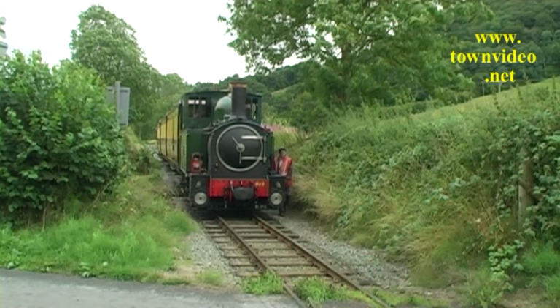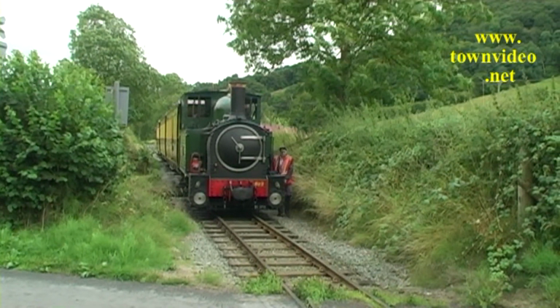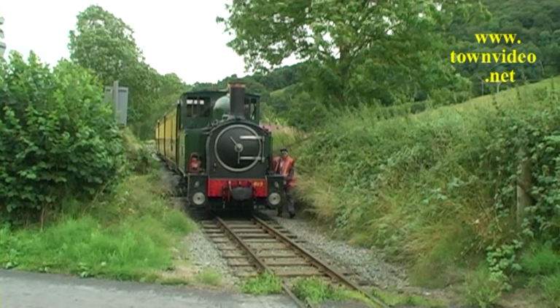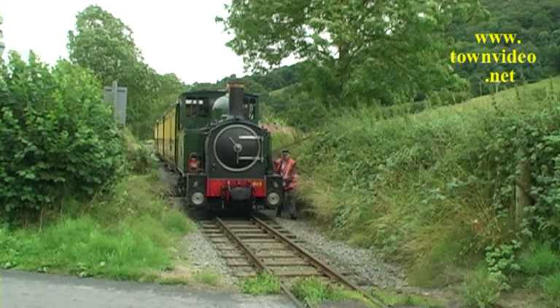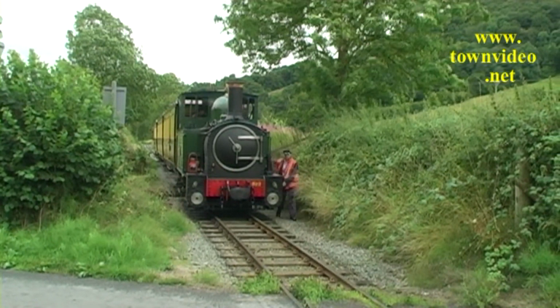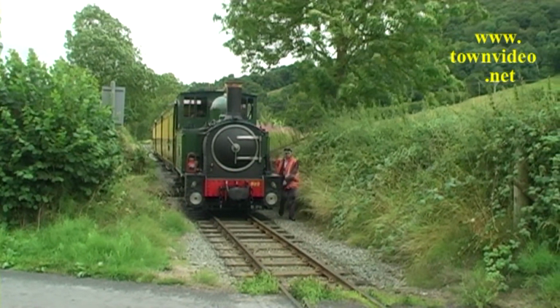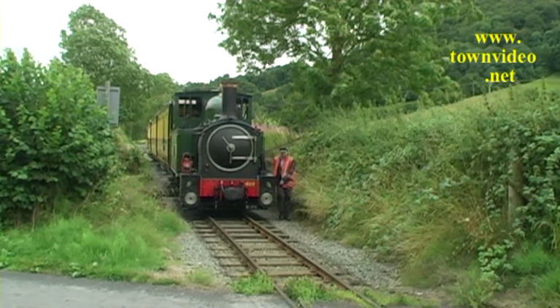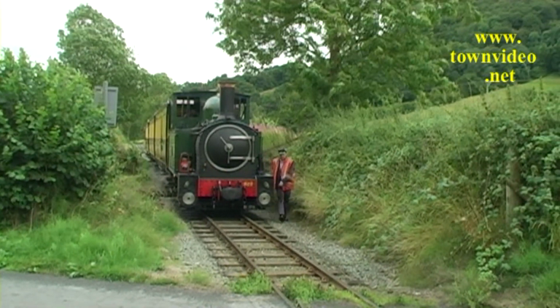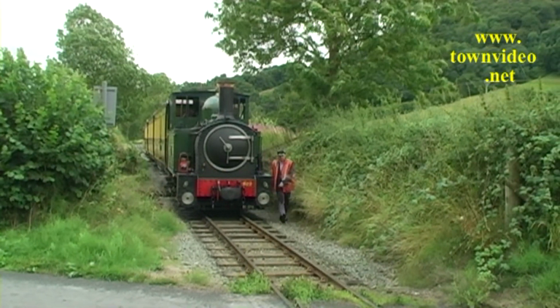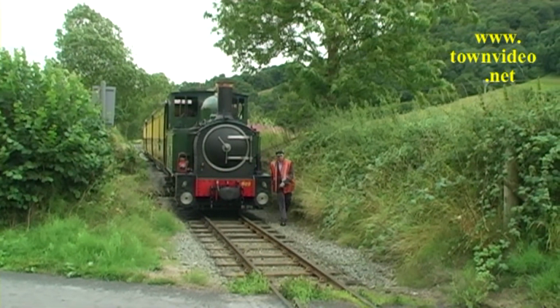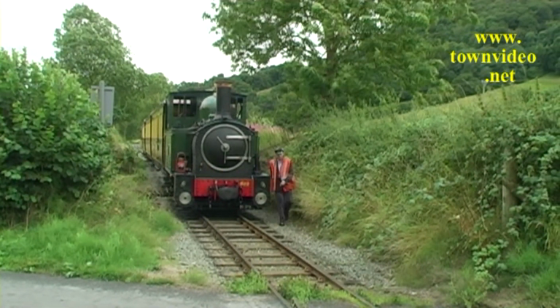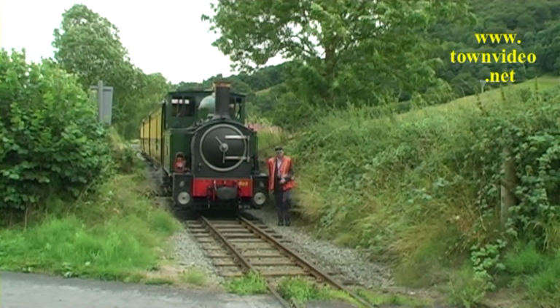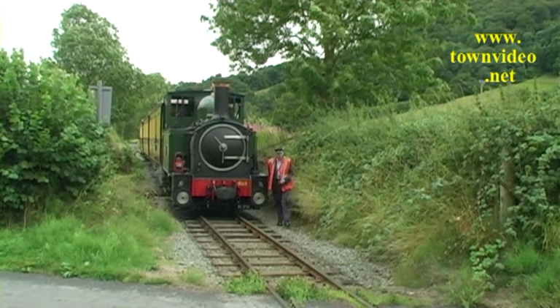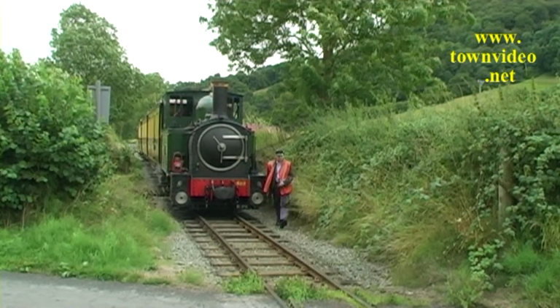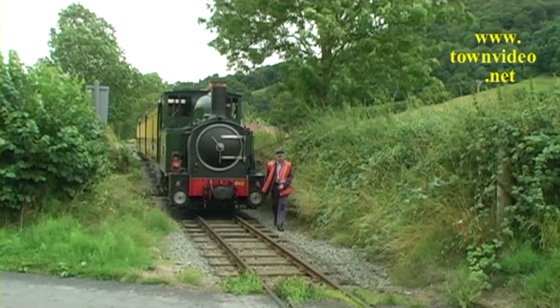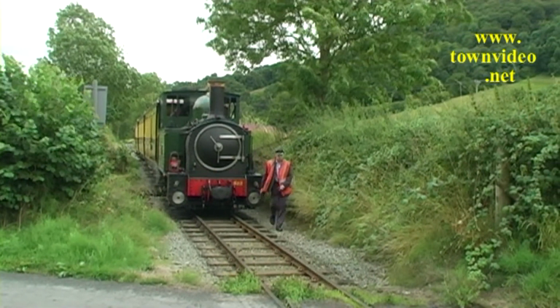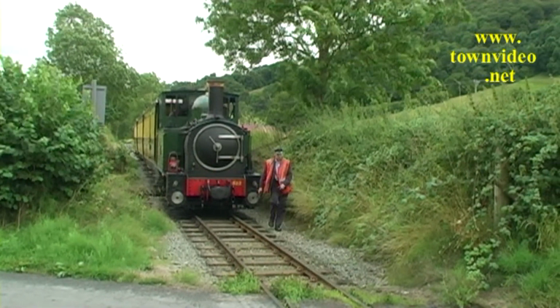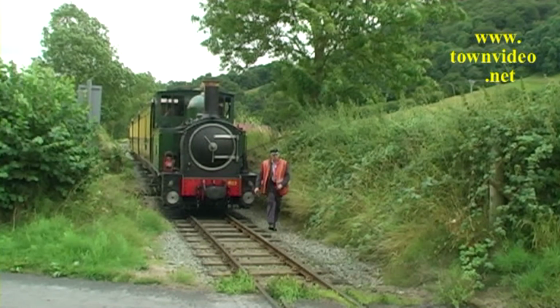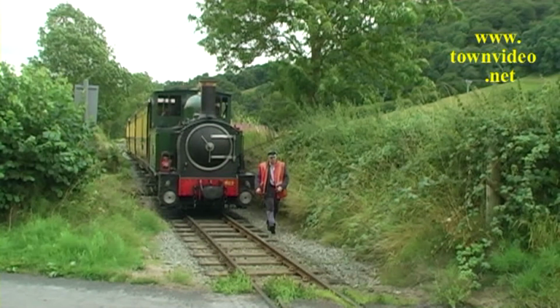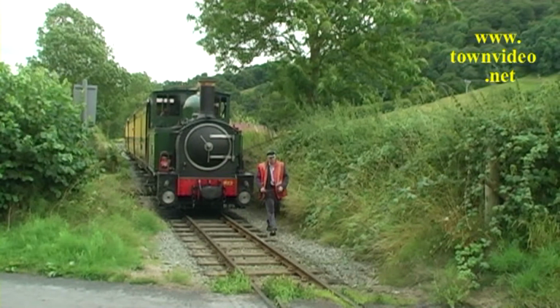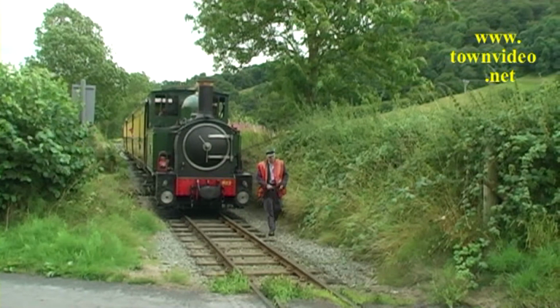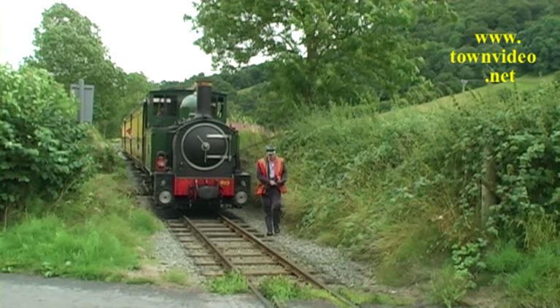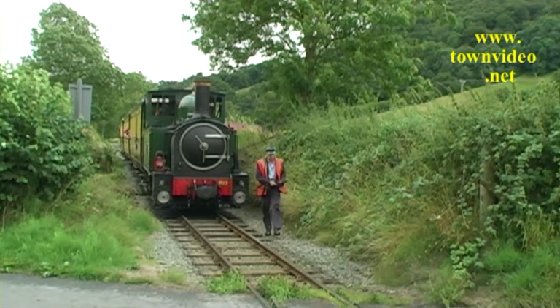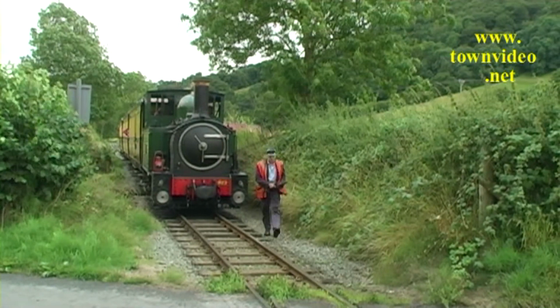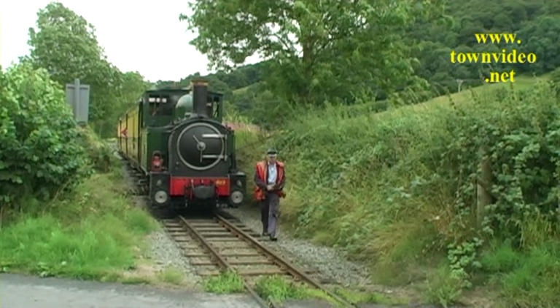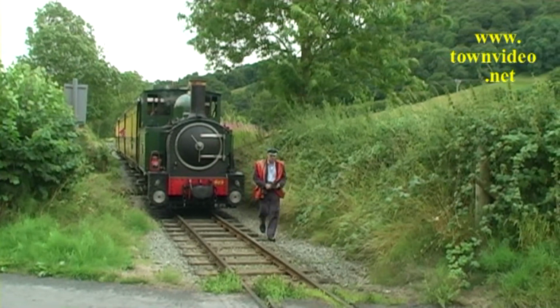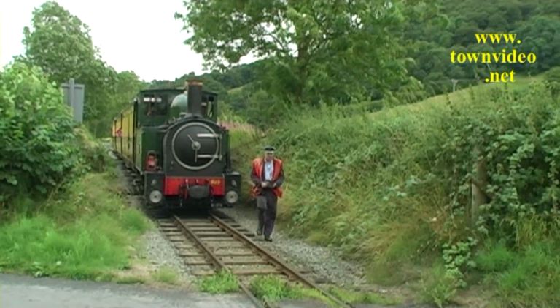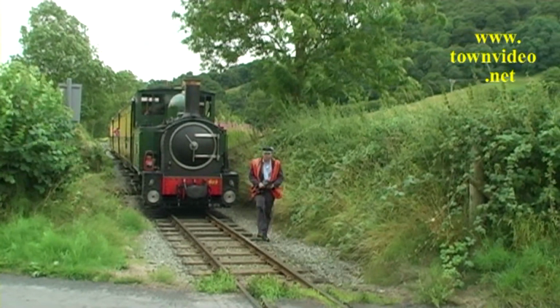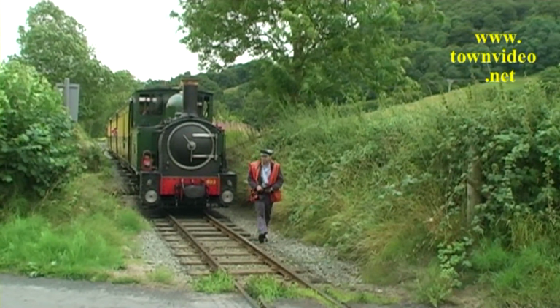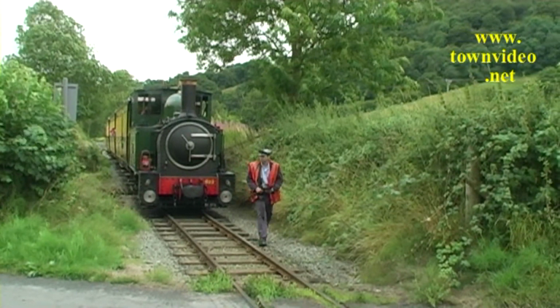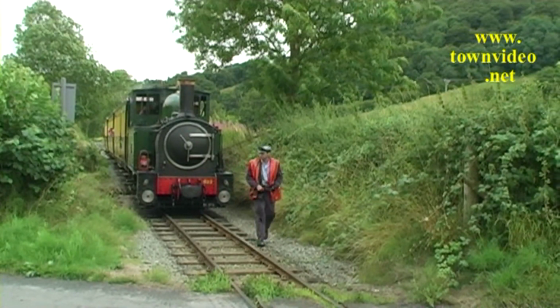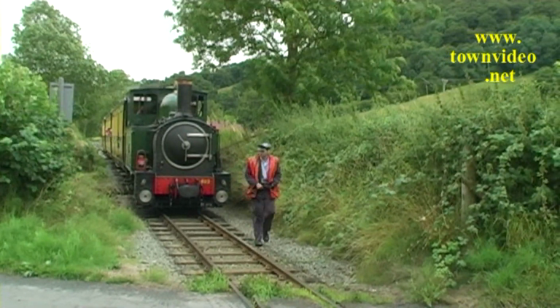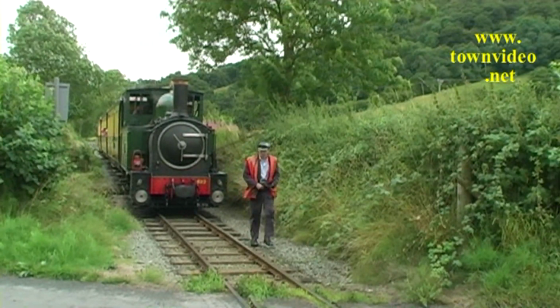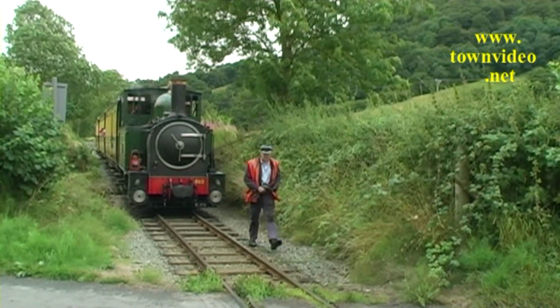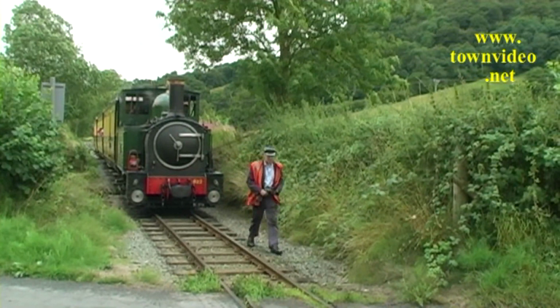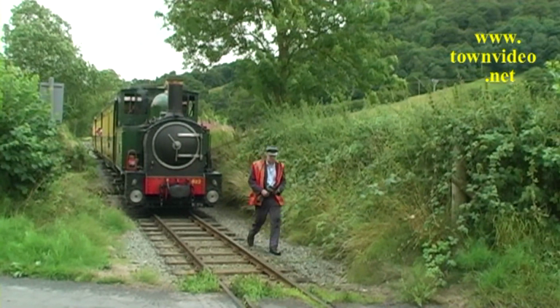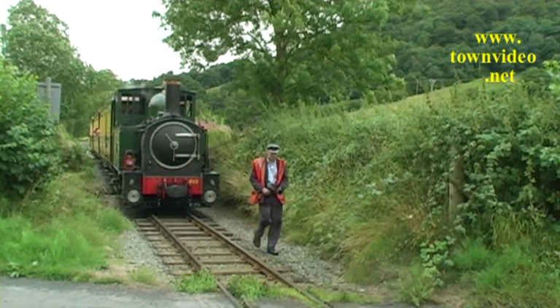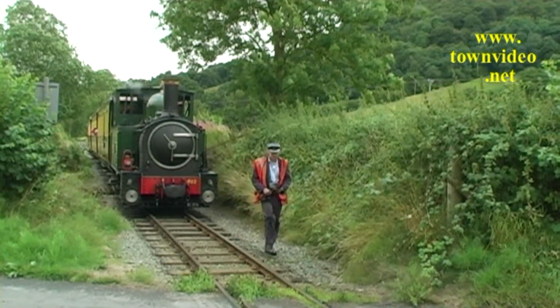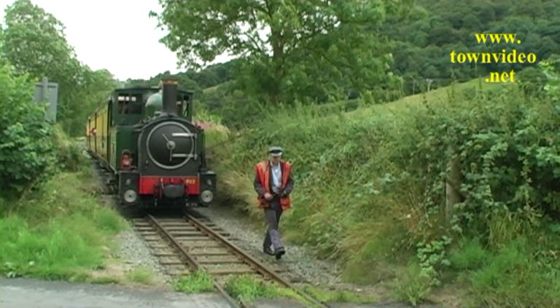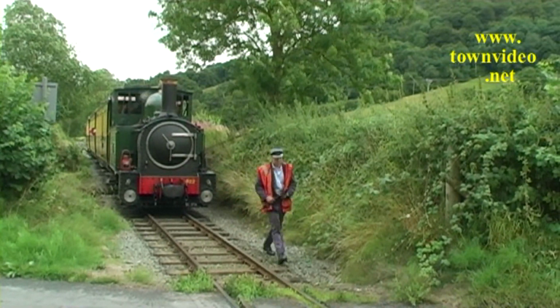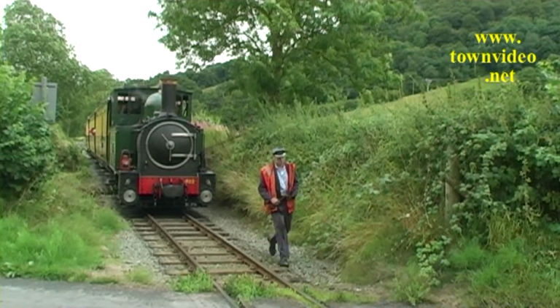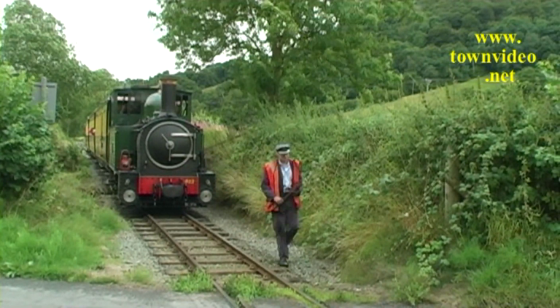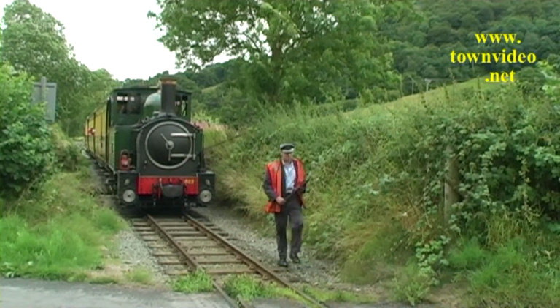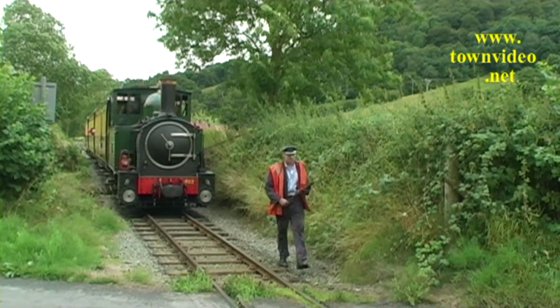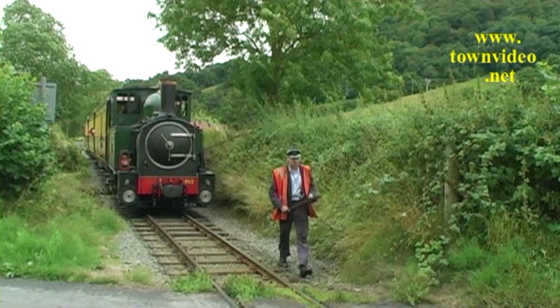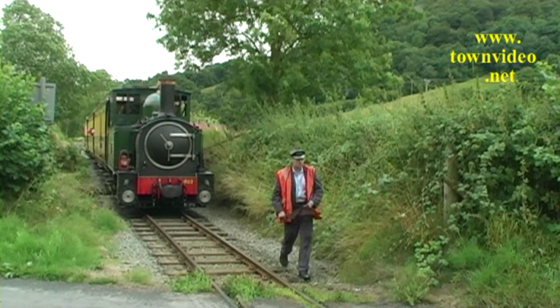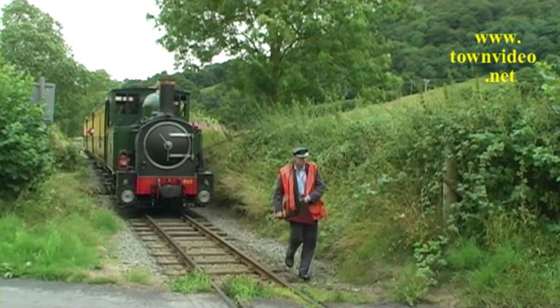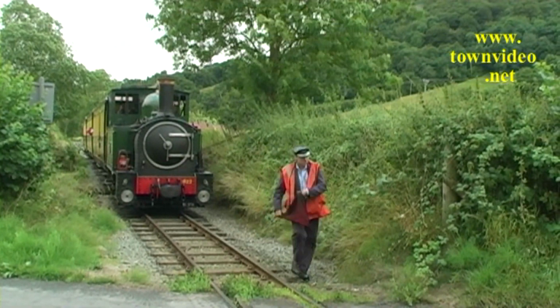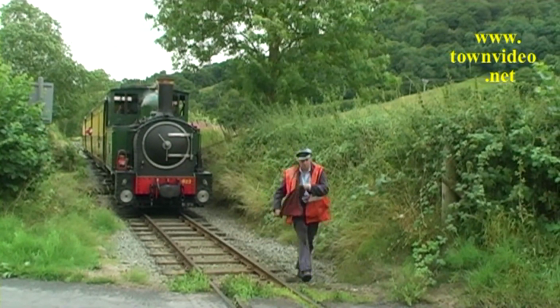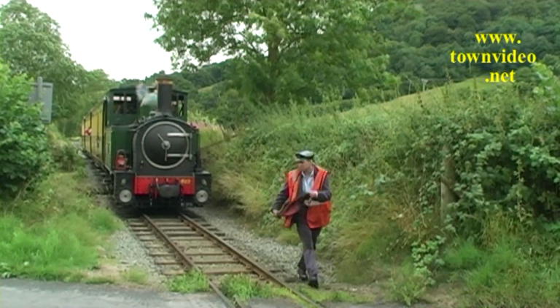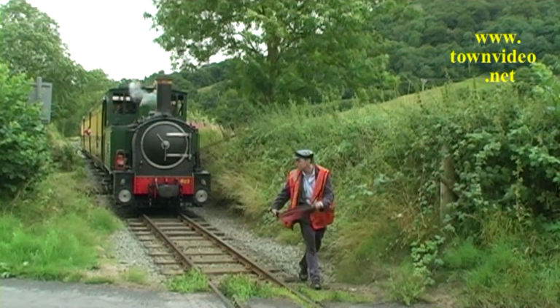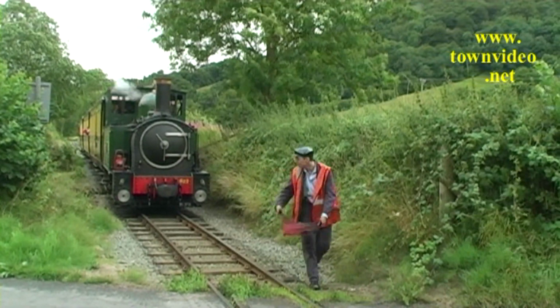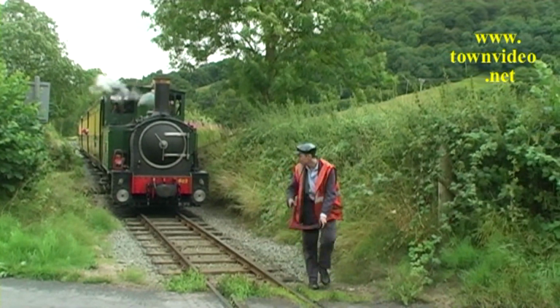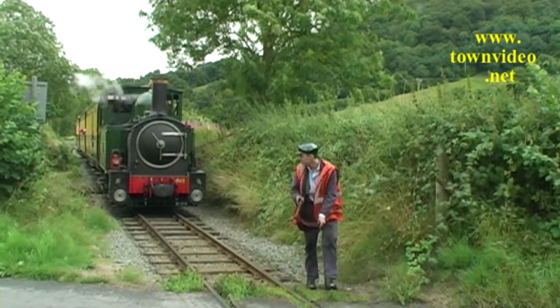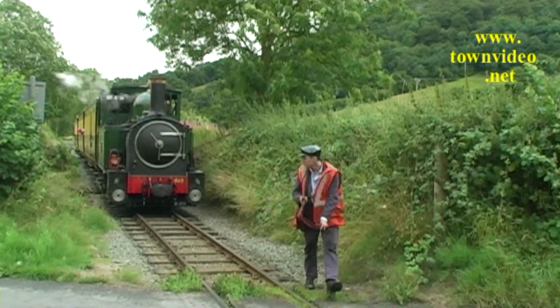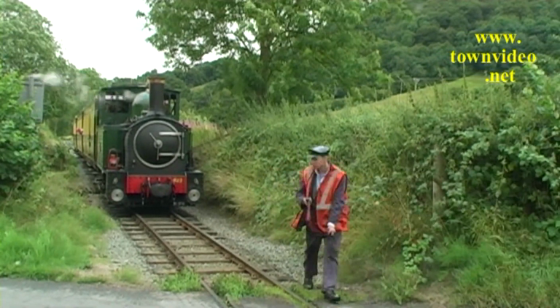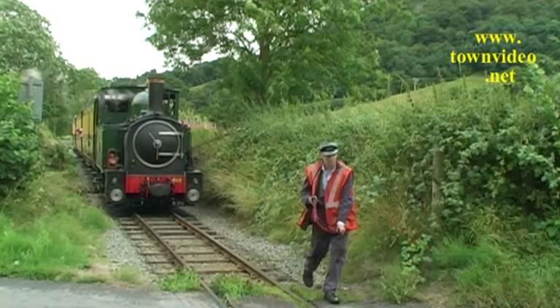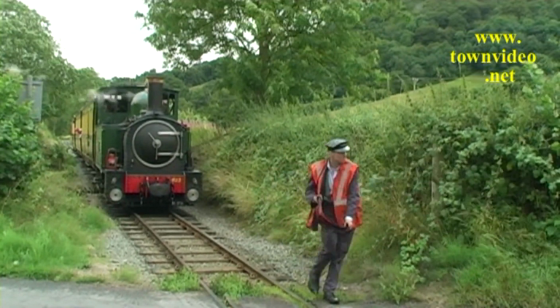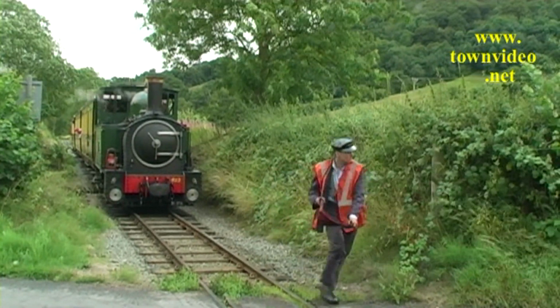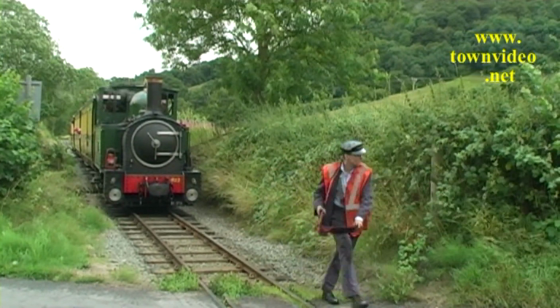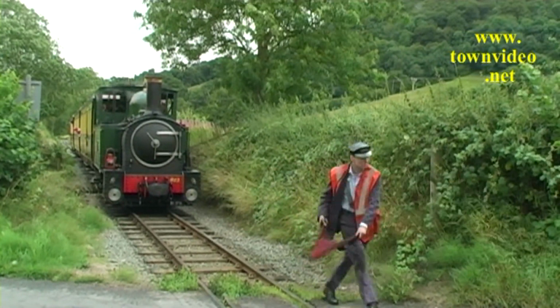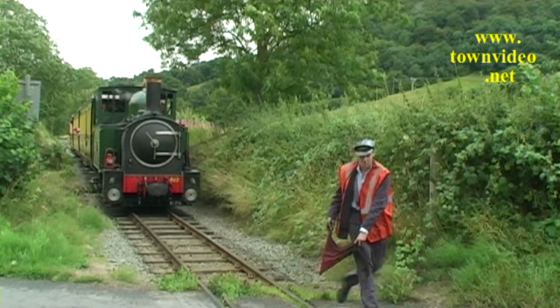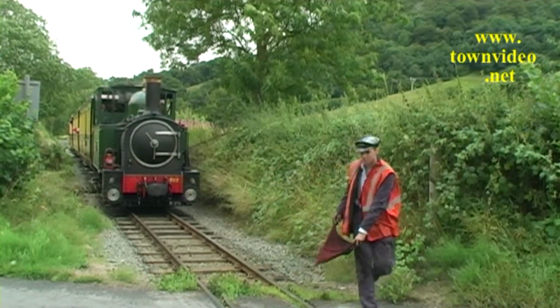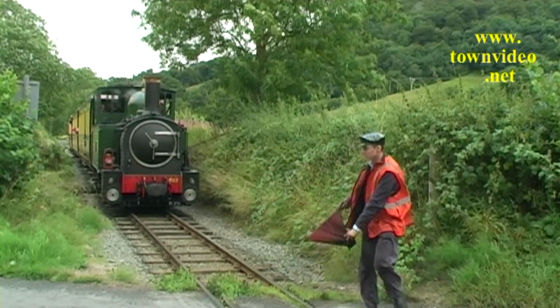The fireman gets off to stop the traffic at Stolar Rhiw Level Crossing.